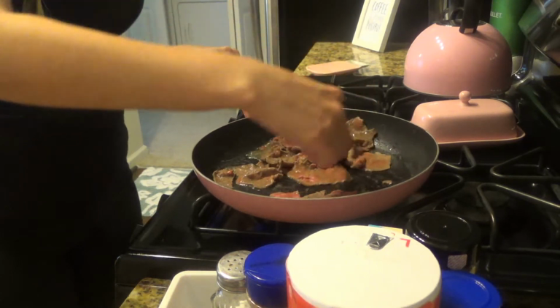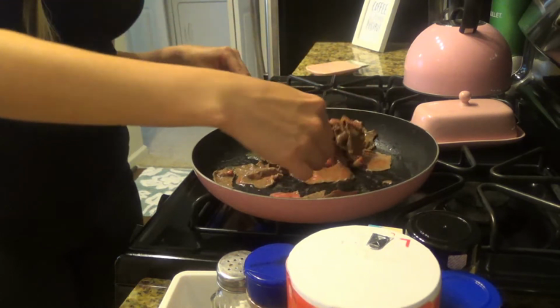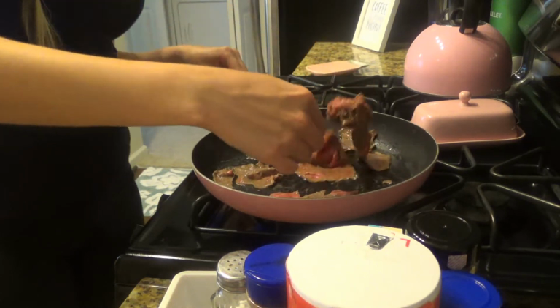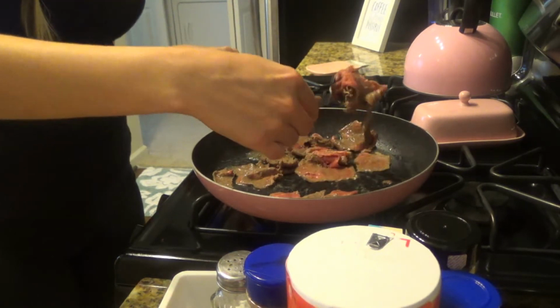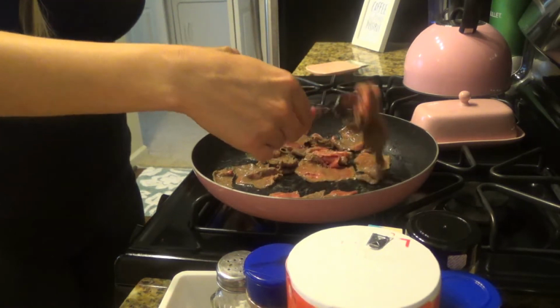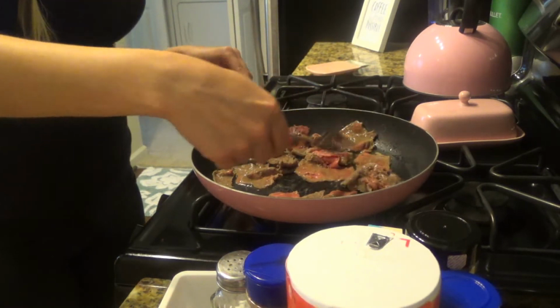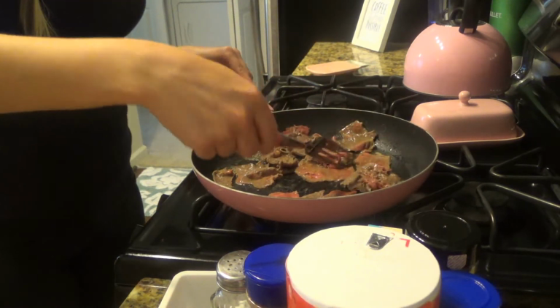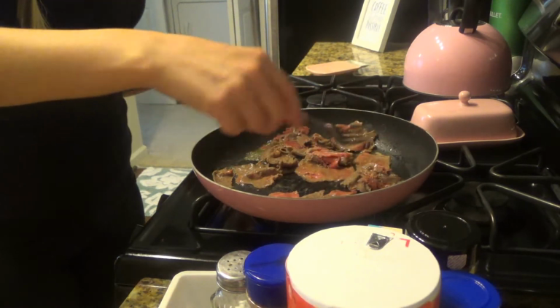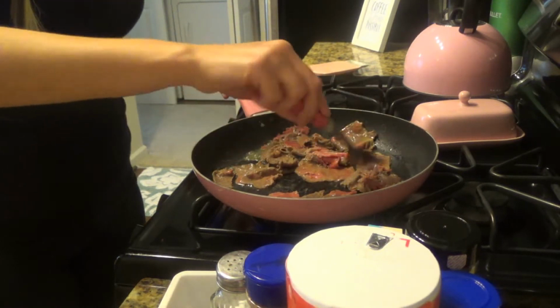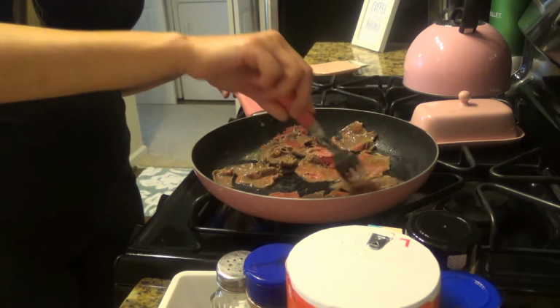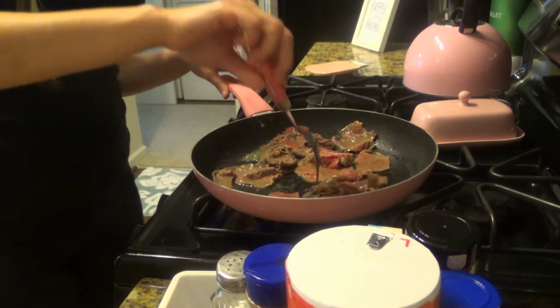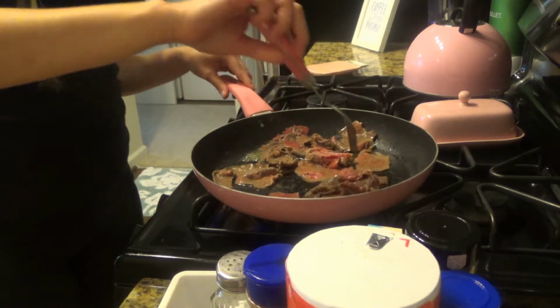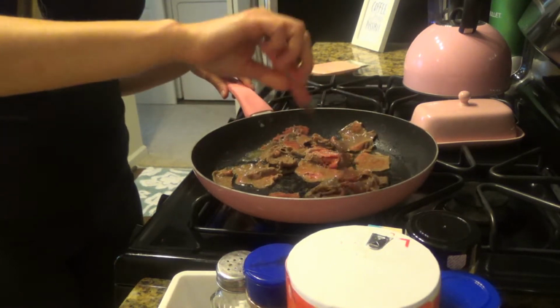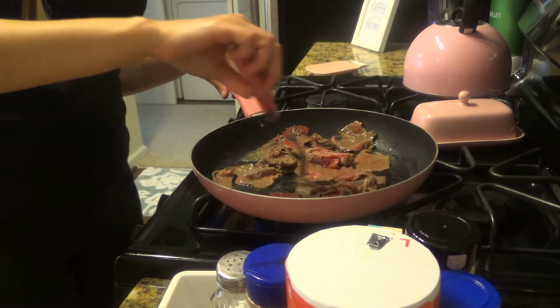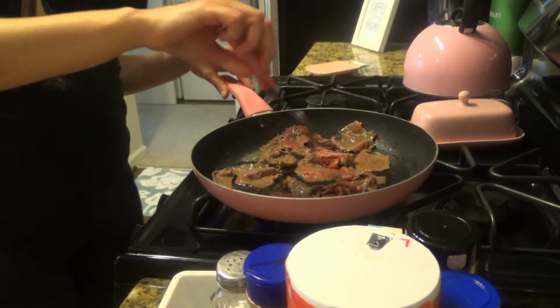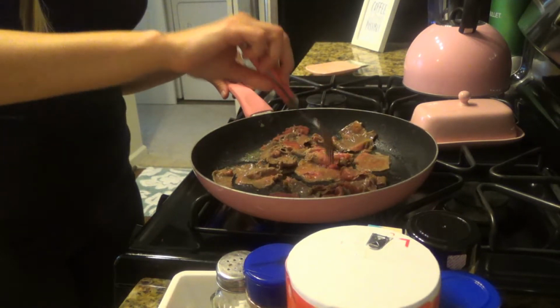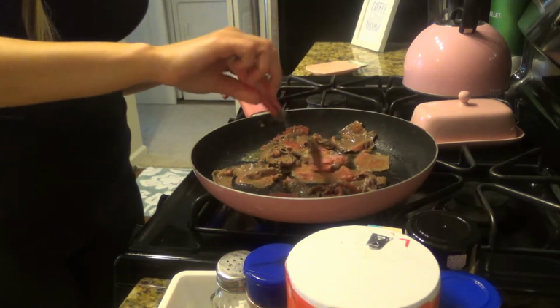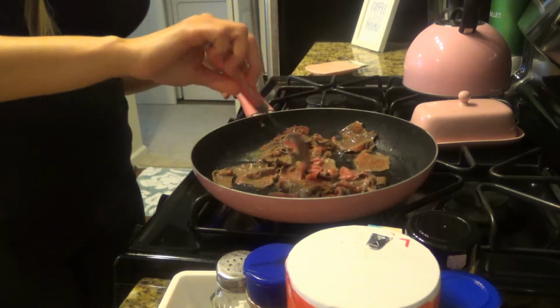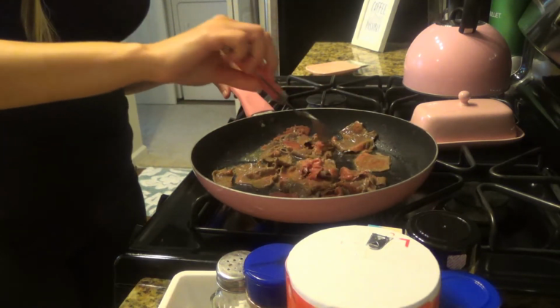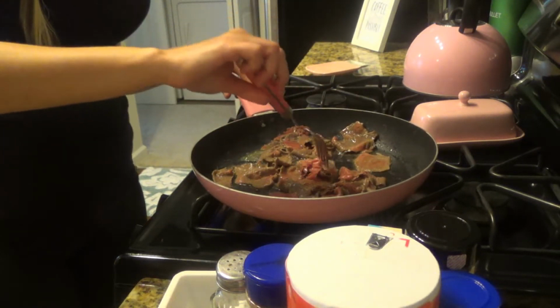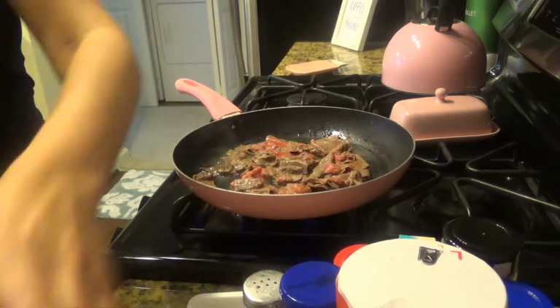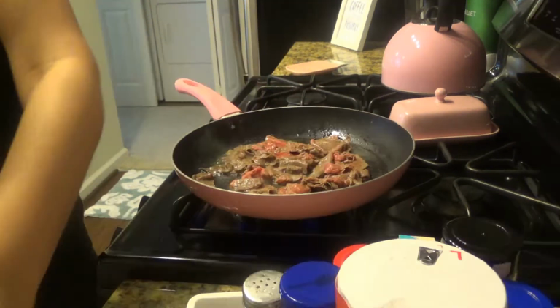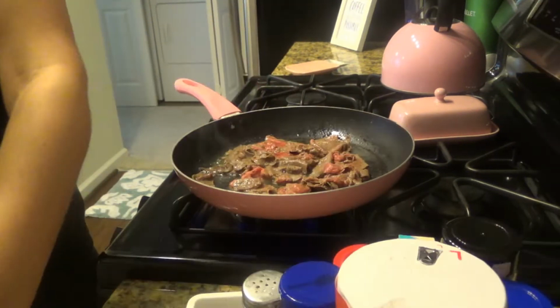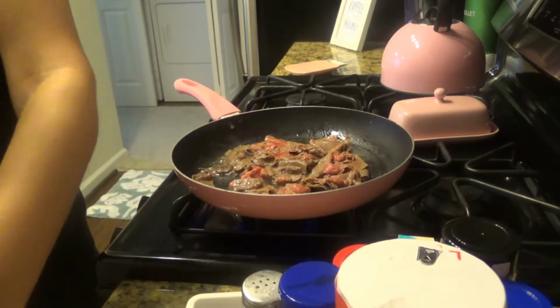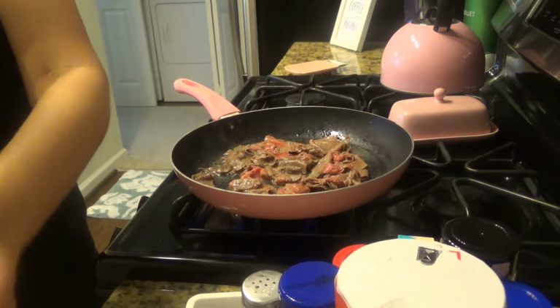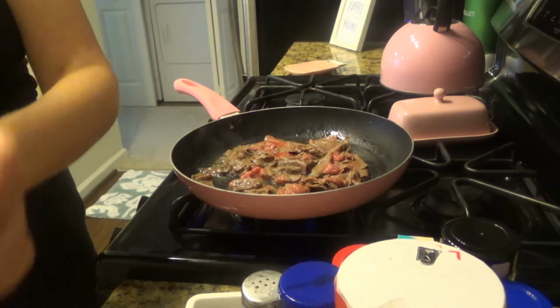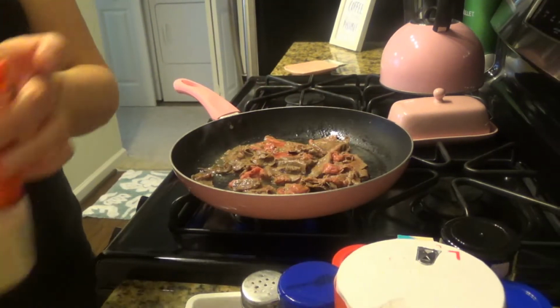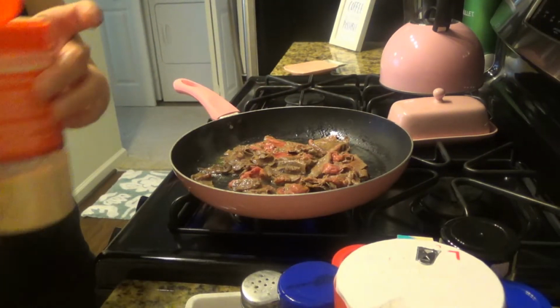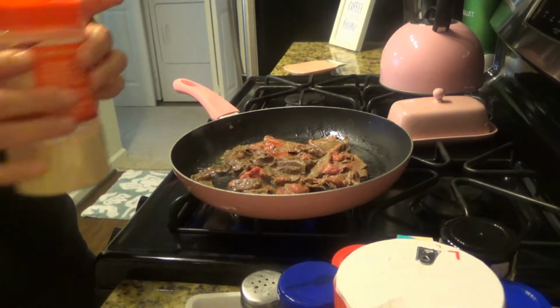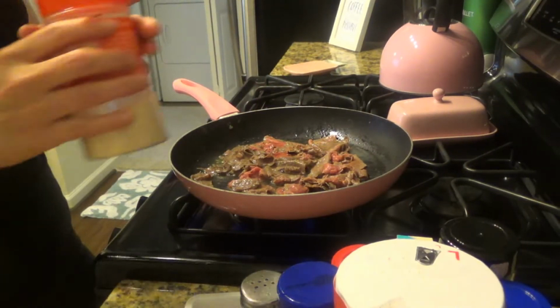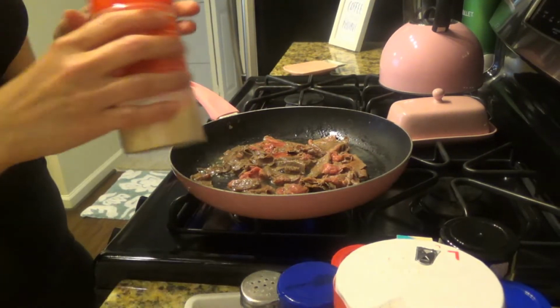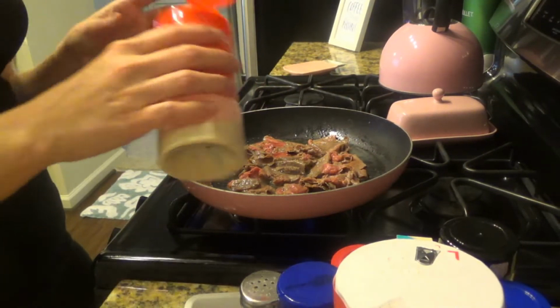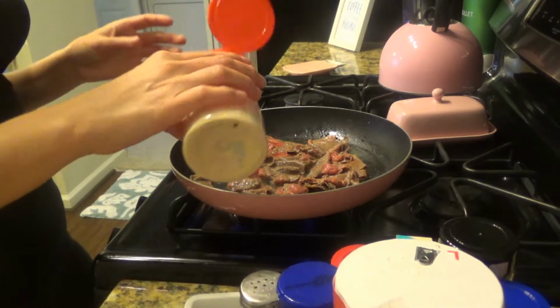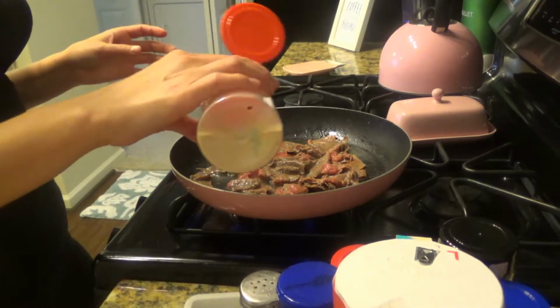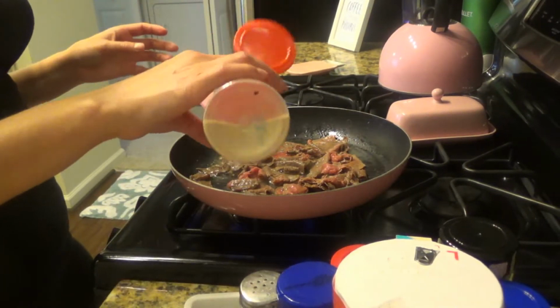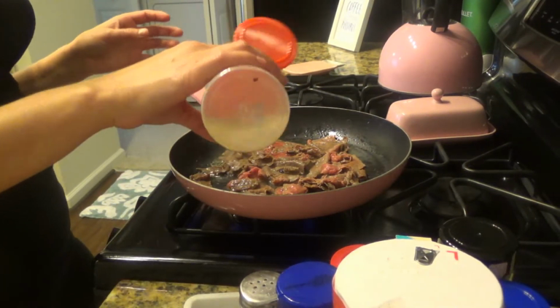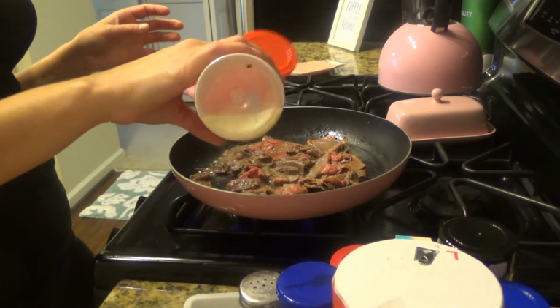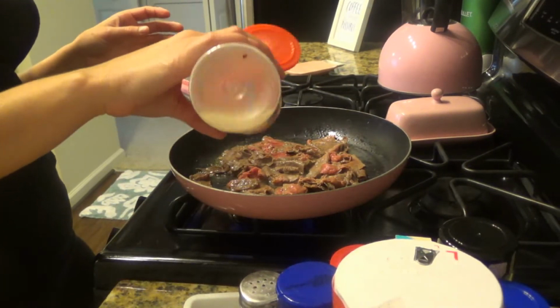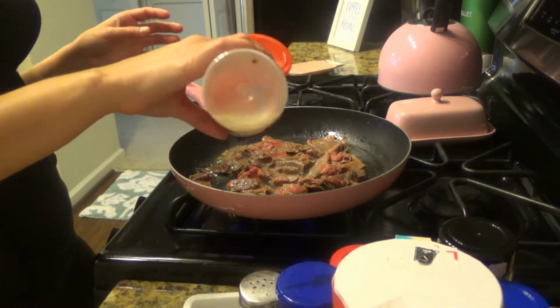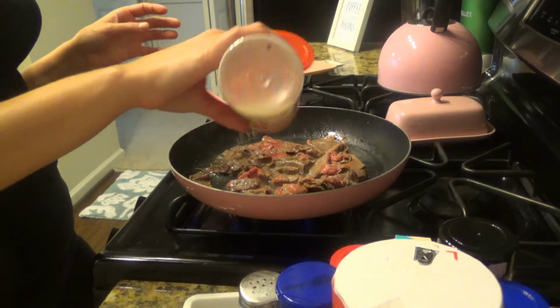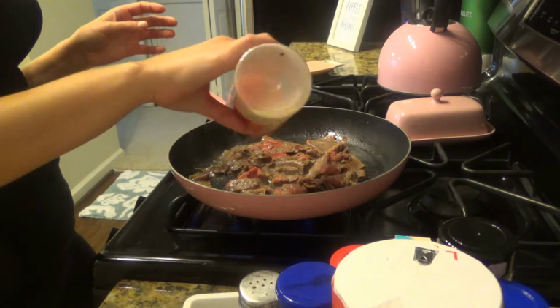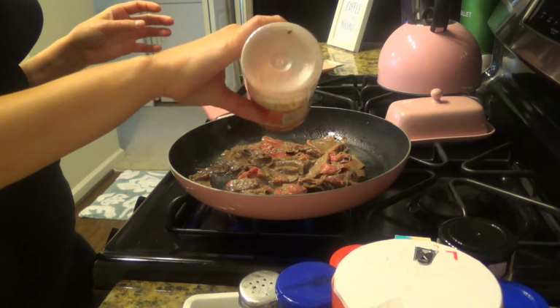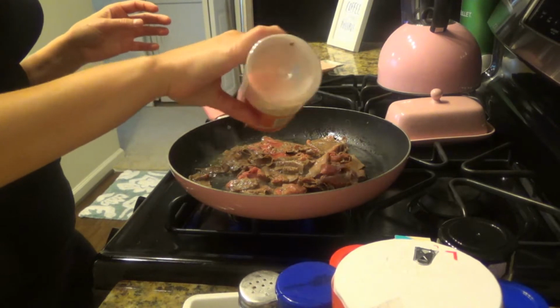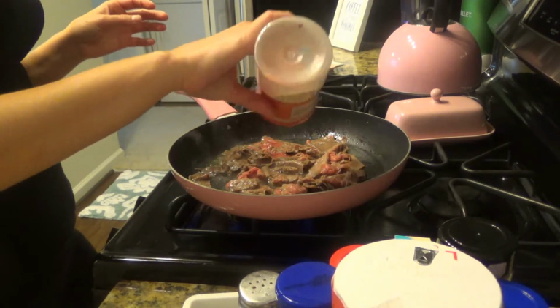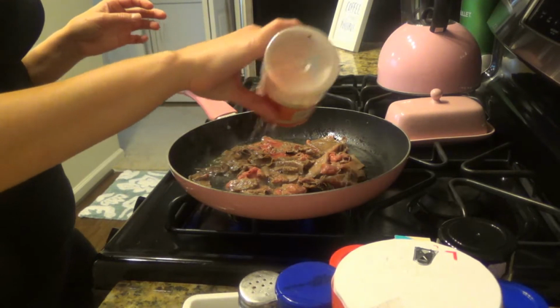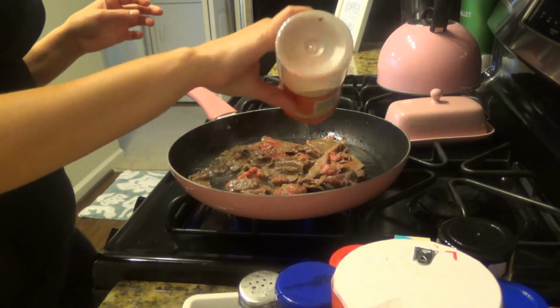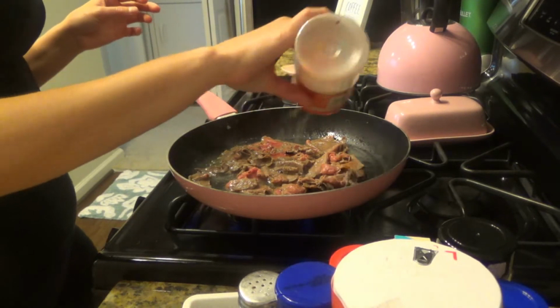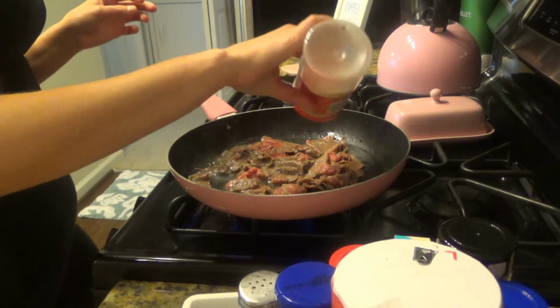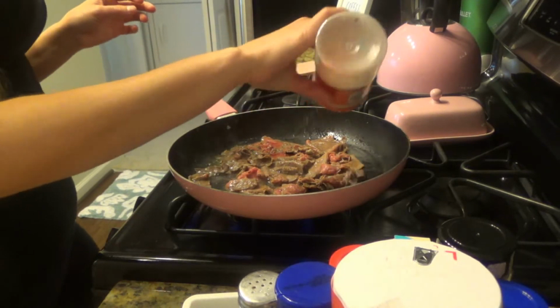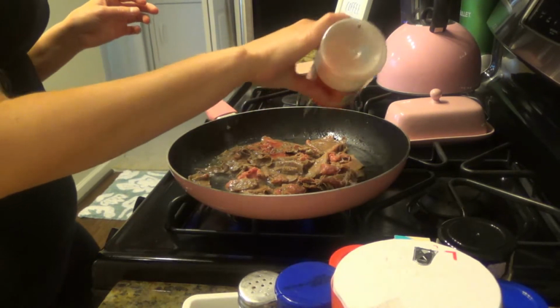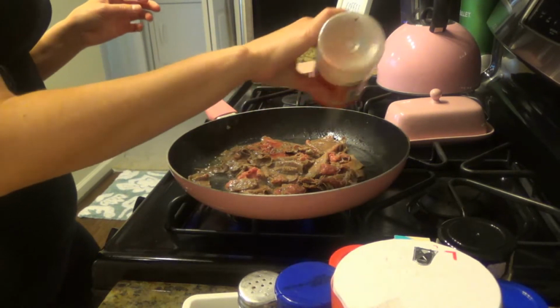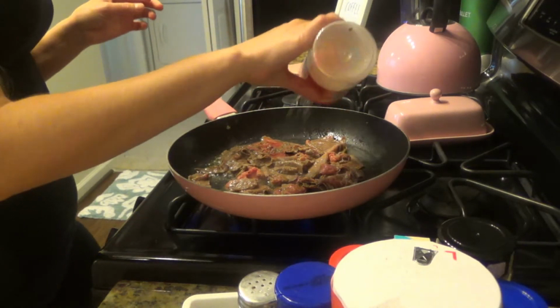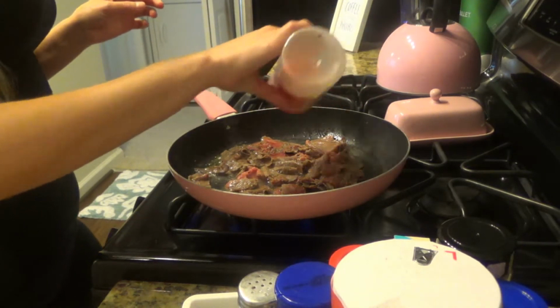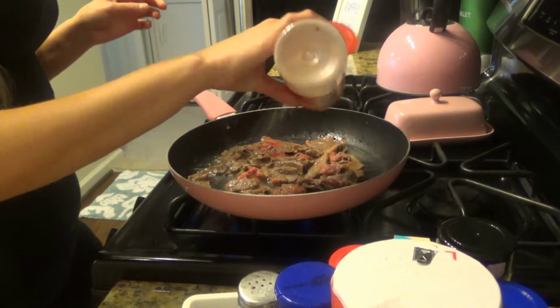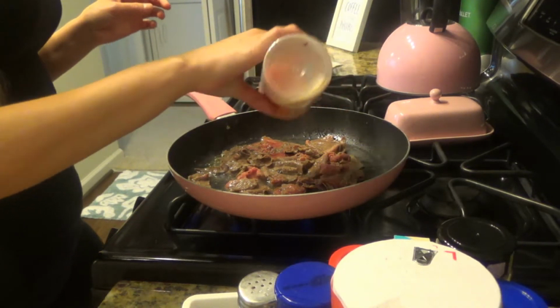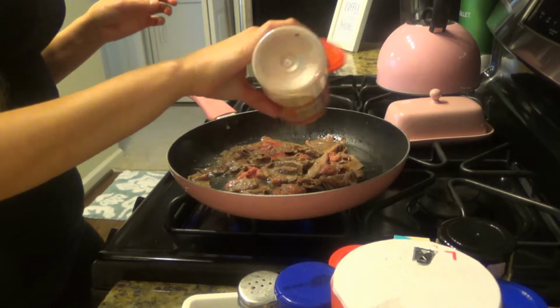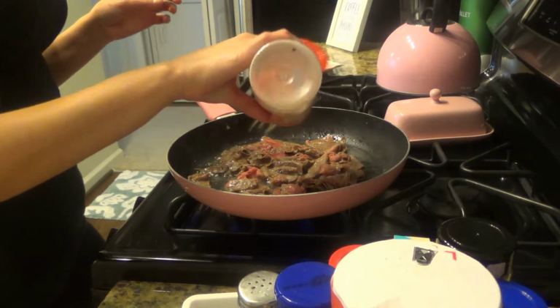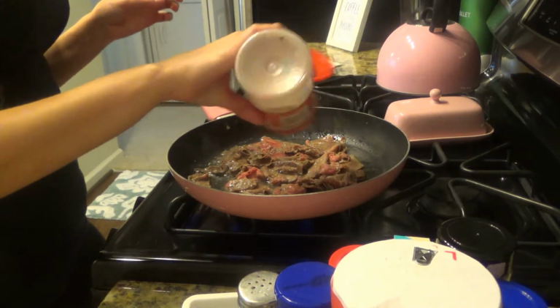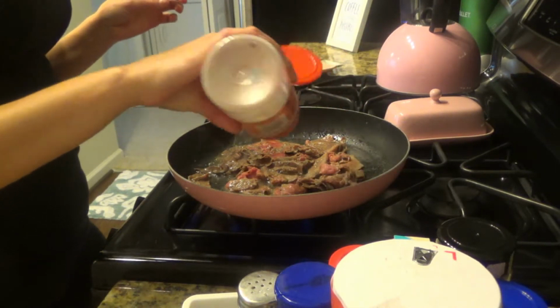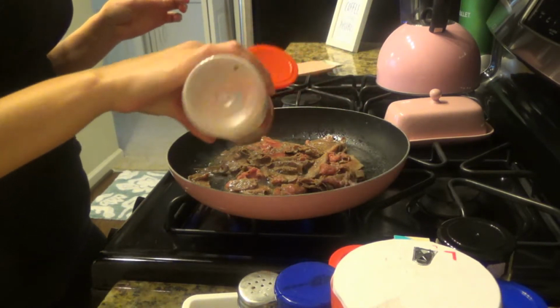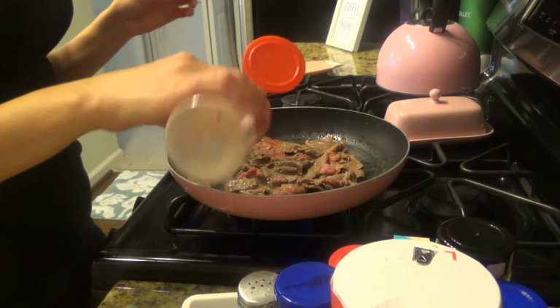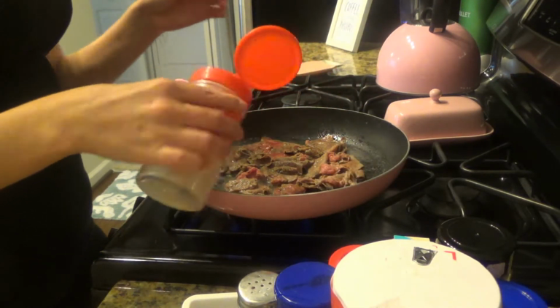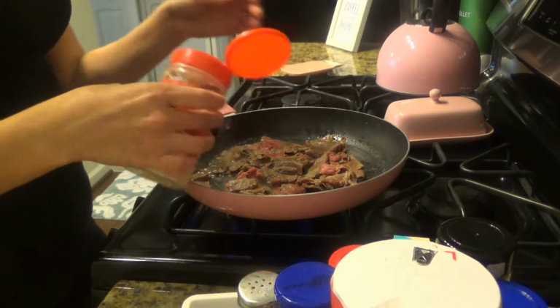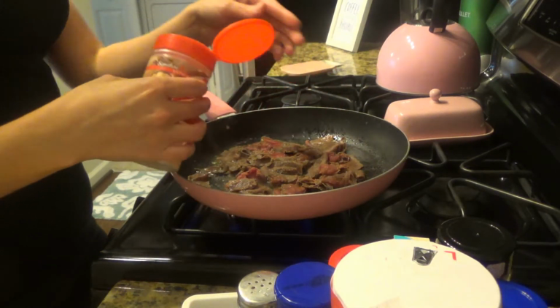Now I'm gonna season the meat with some garlic powder and onion powder.